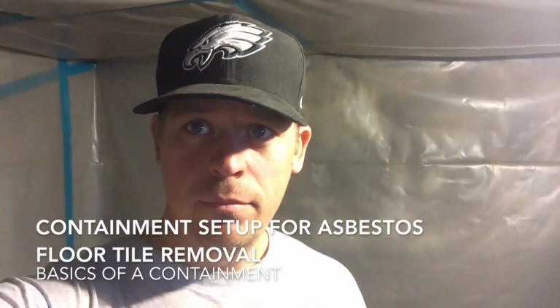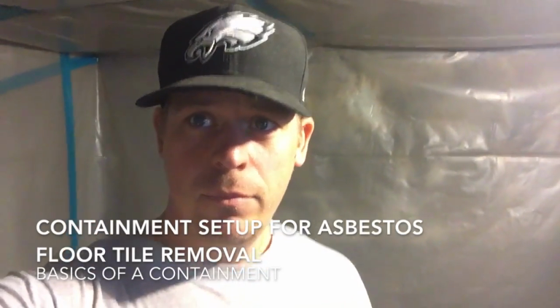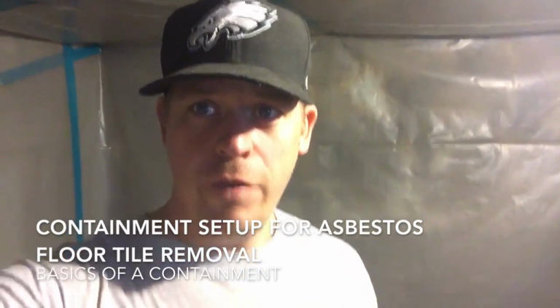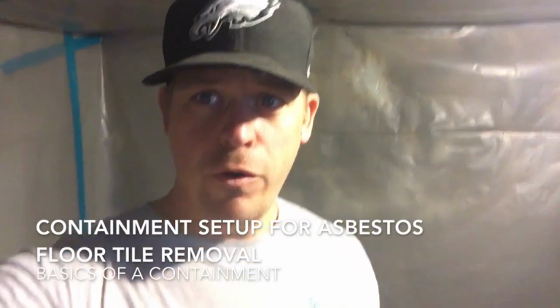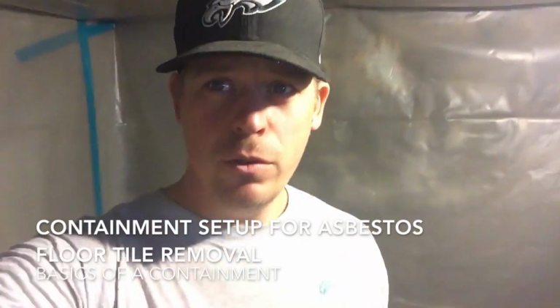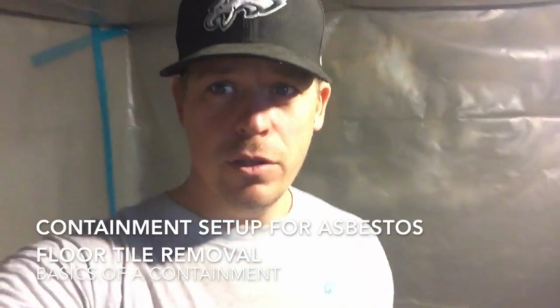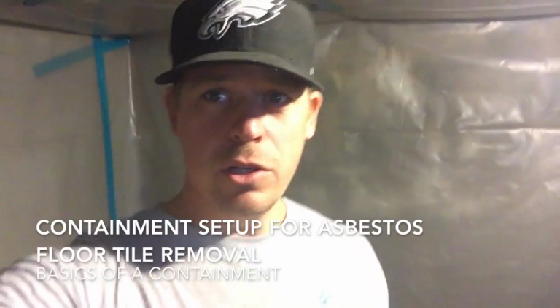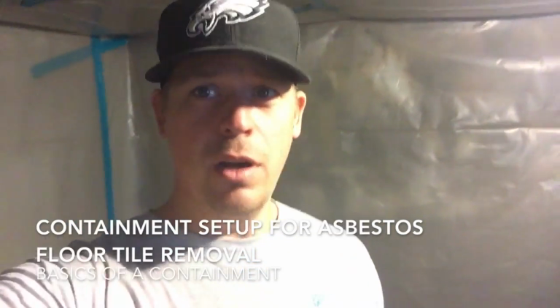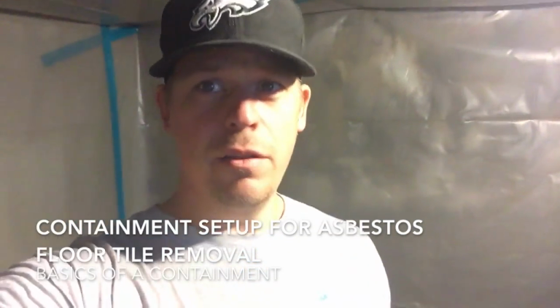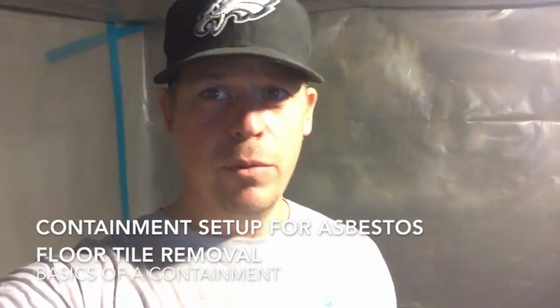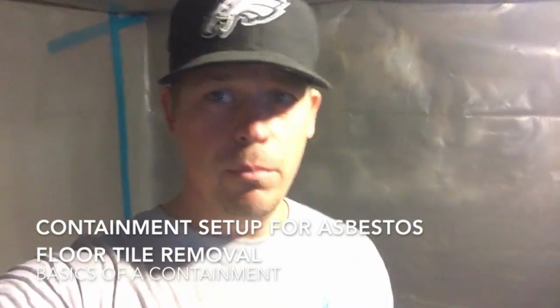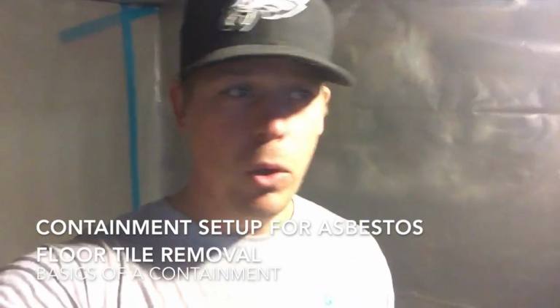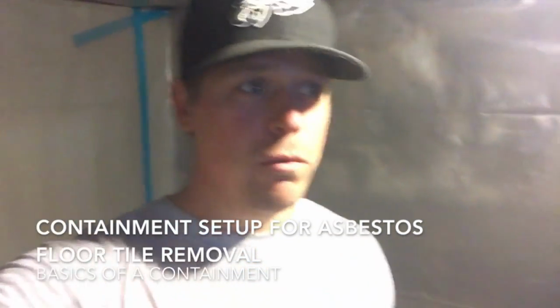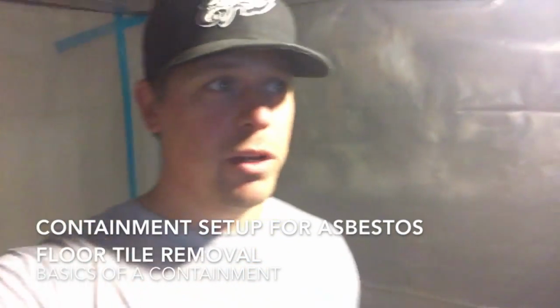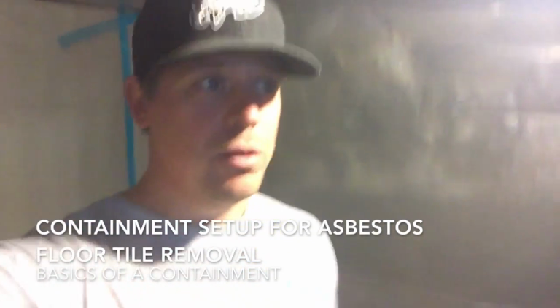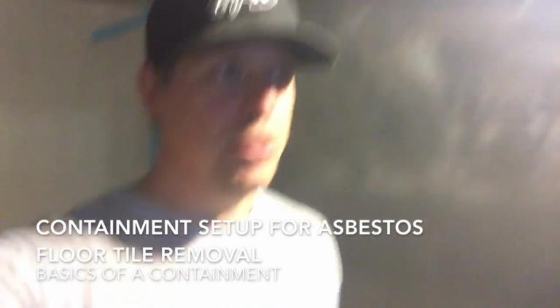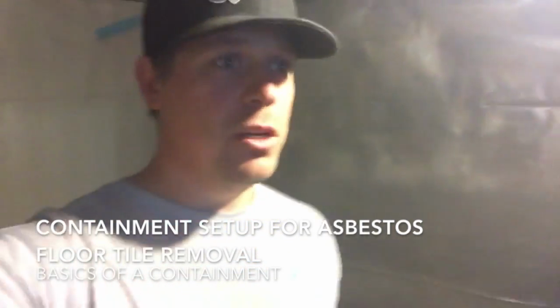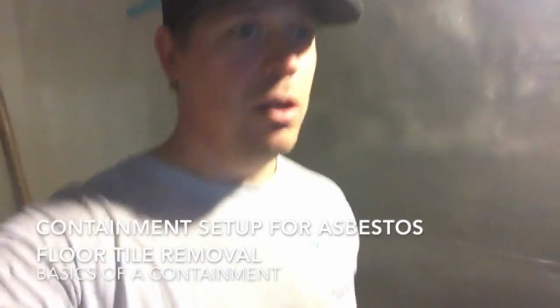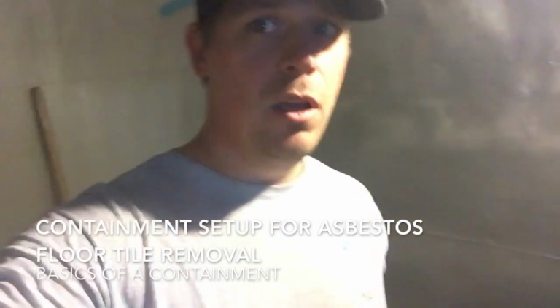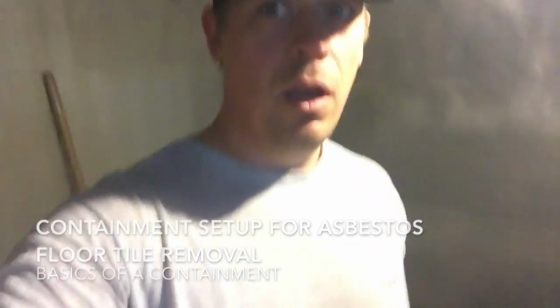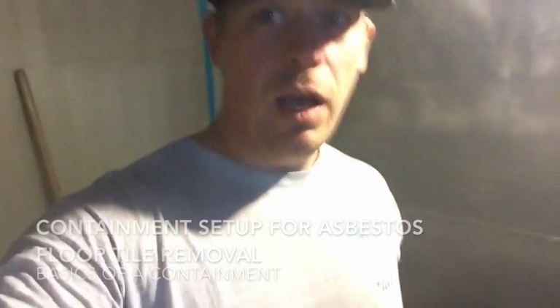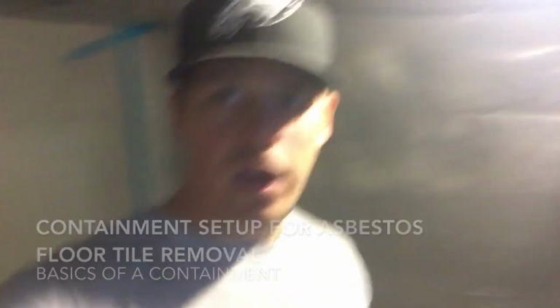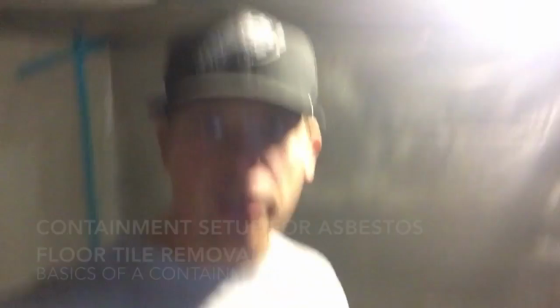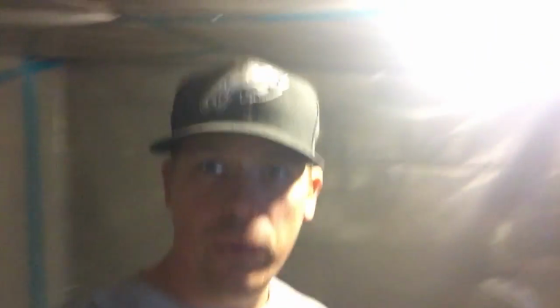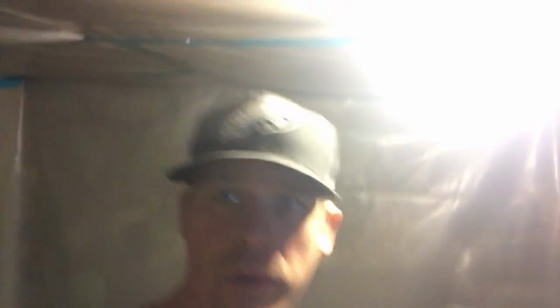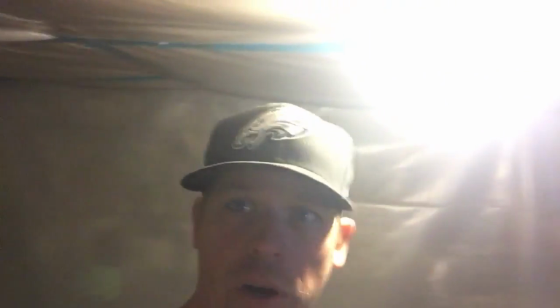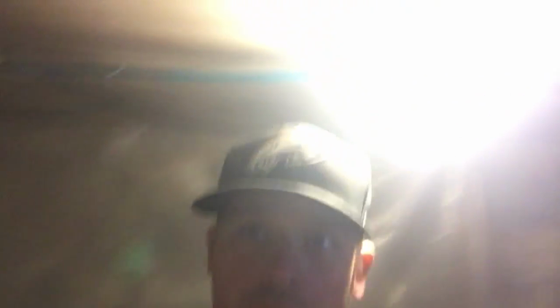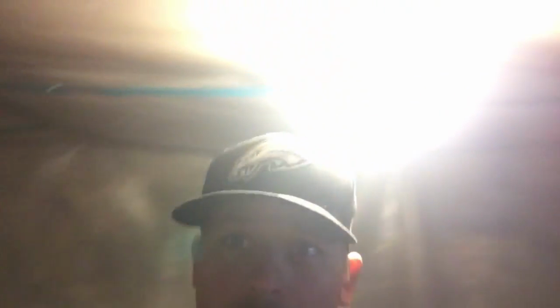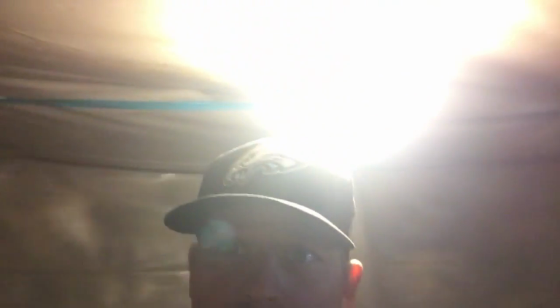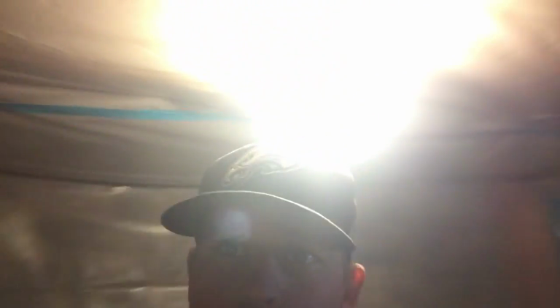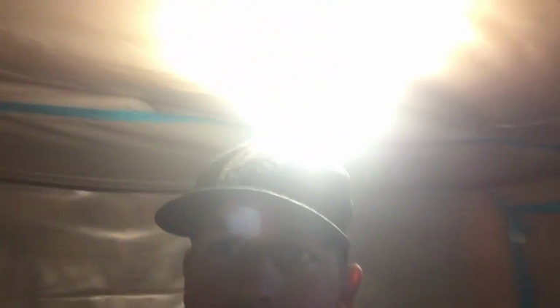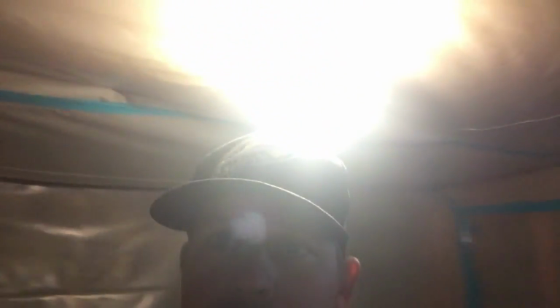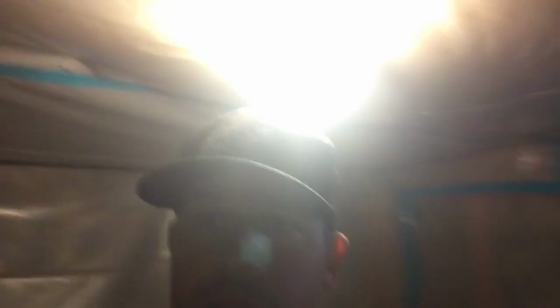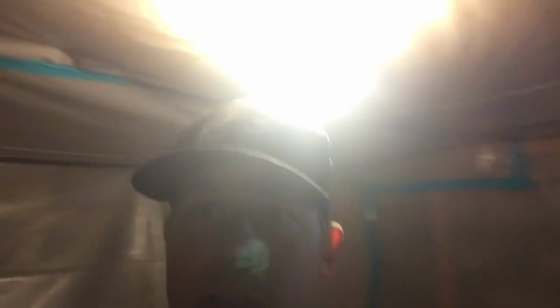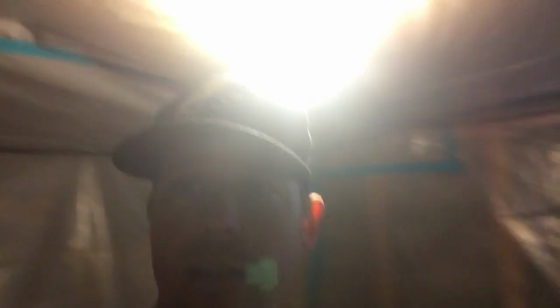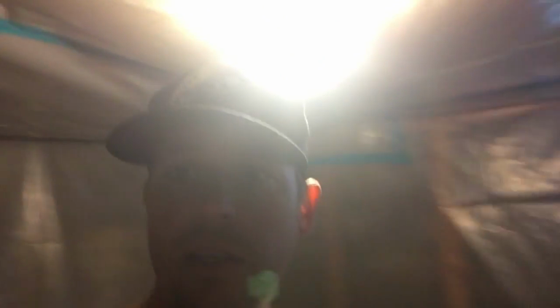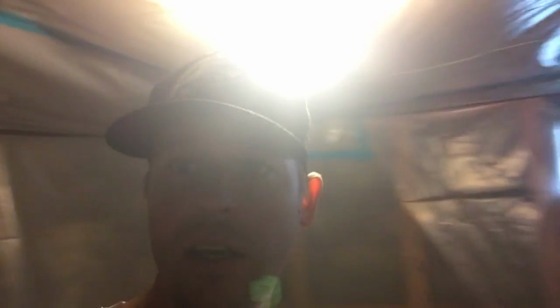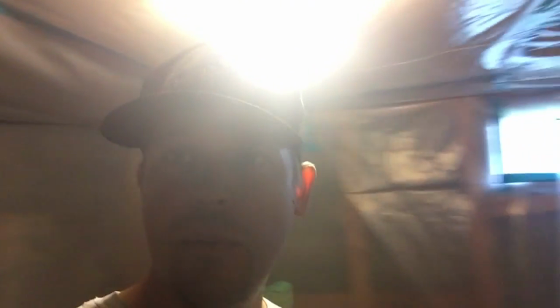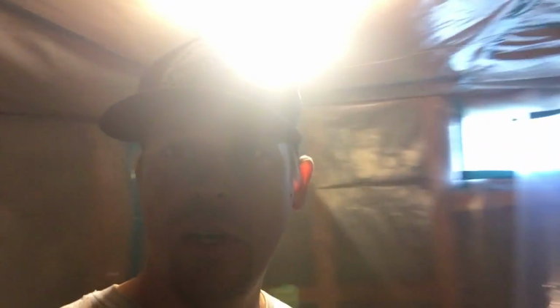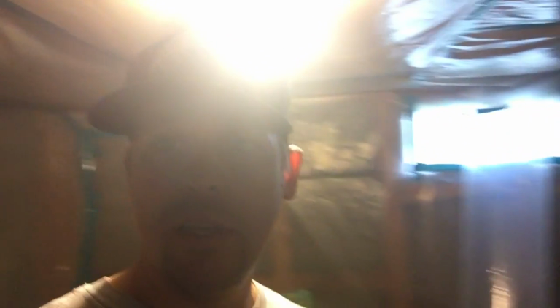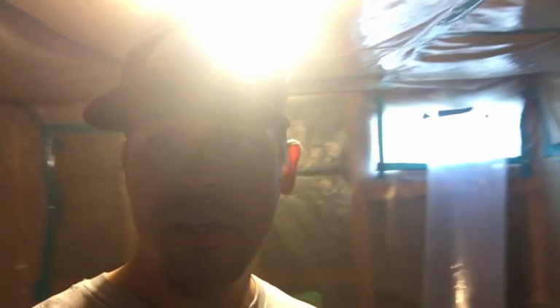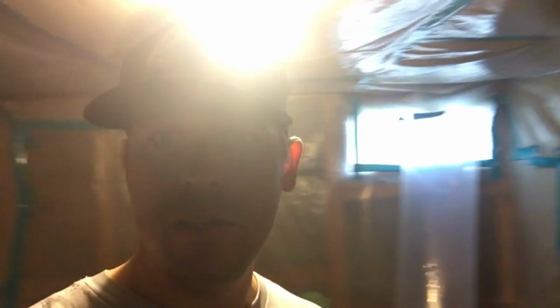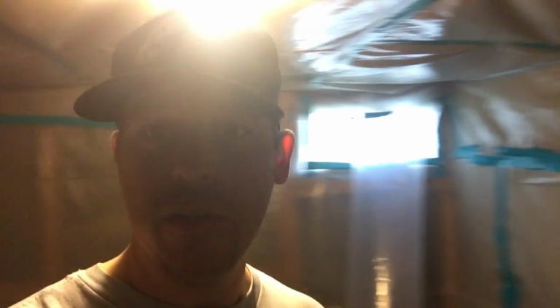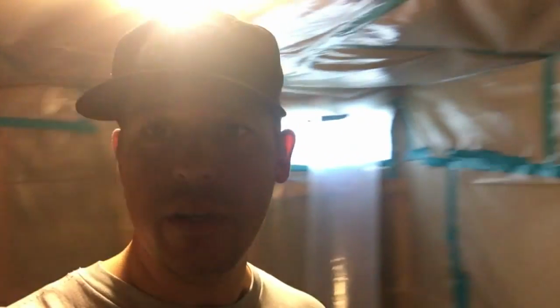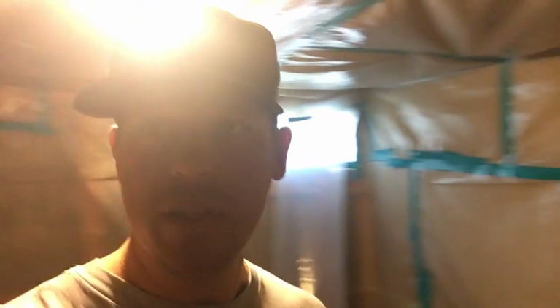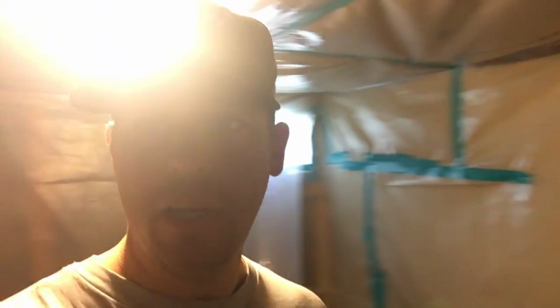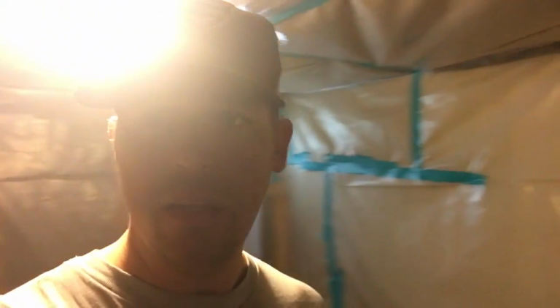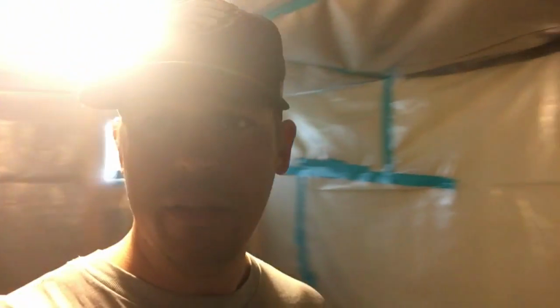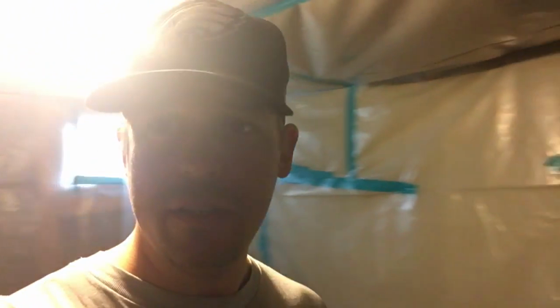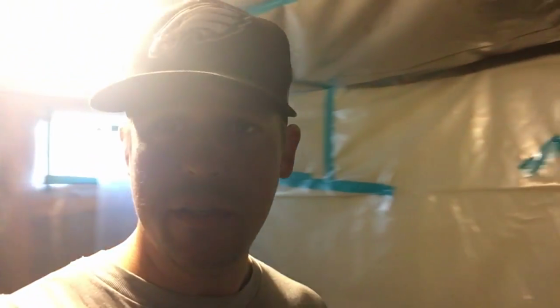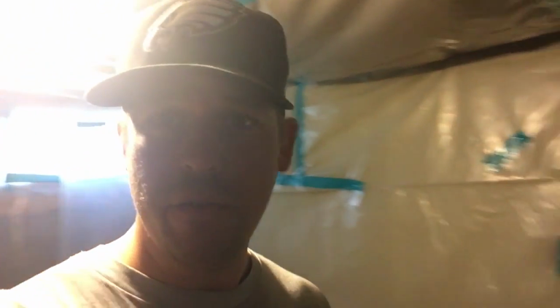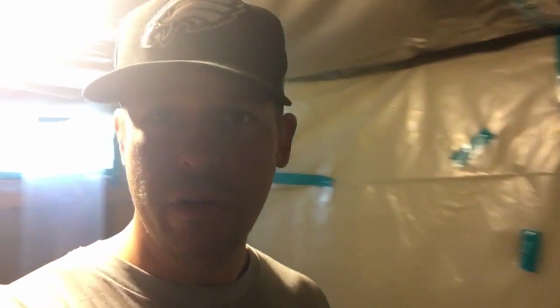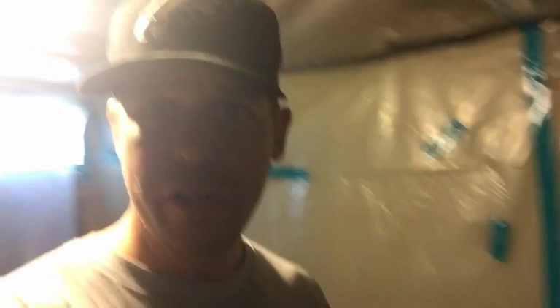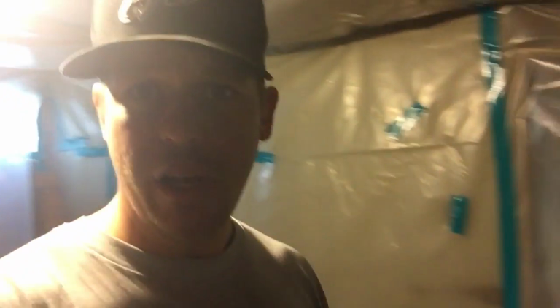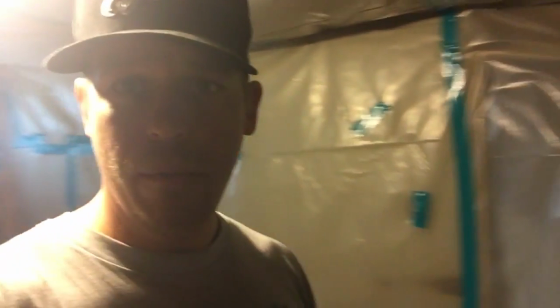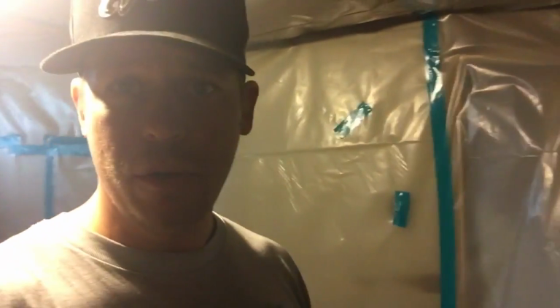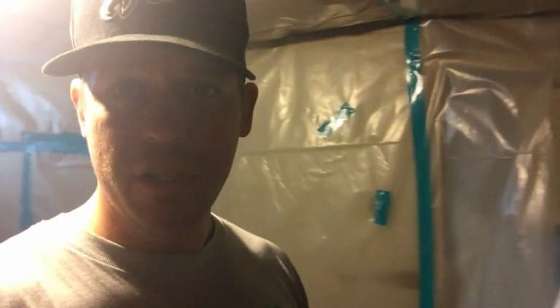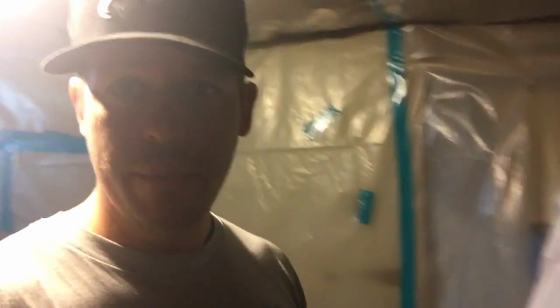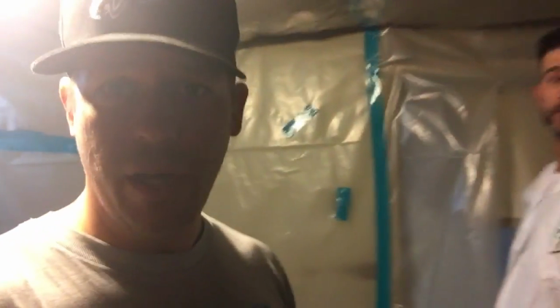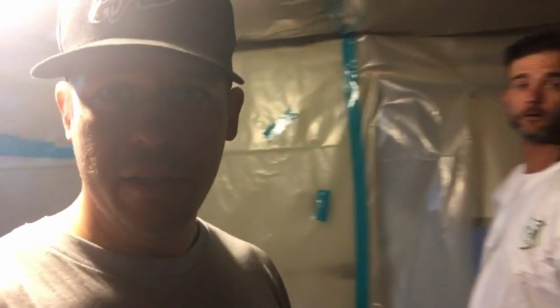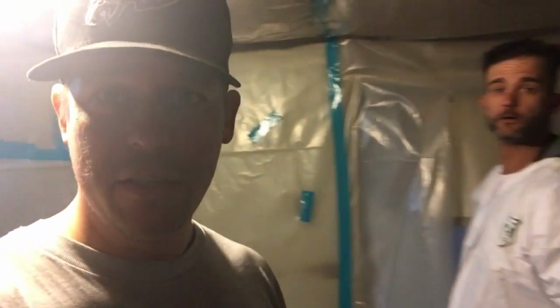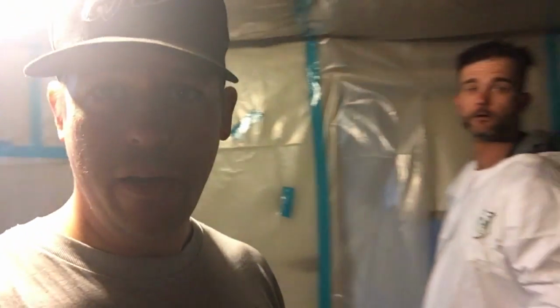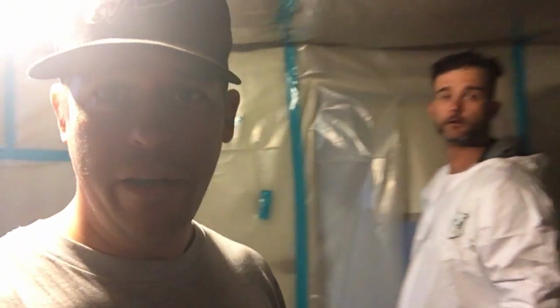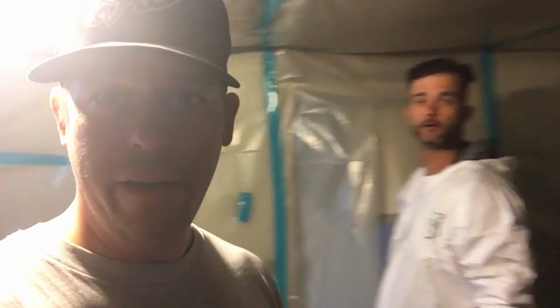Hey folks, it's Jonathan with the Mold Wranglers here. We are in an asbestos containment, in case you couldn't tell. This is for a job we're just about to start here.